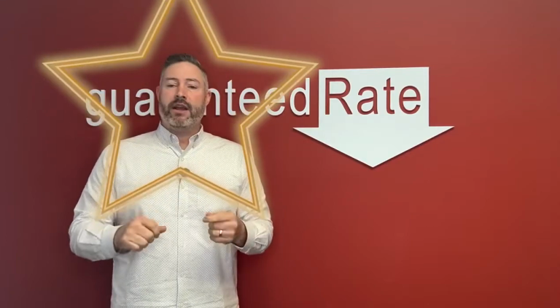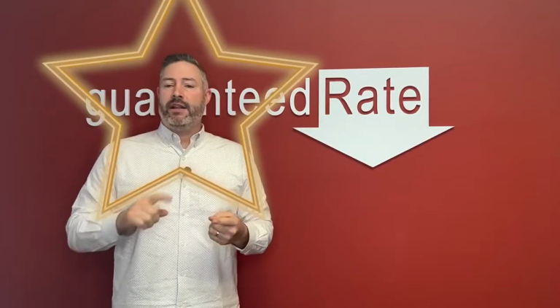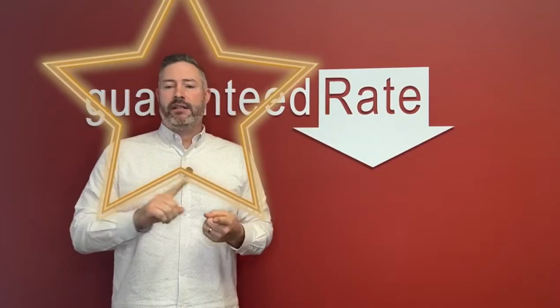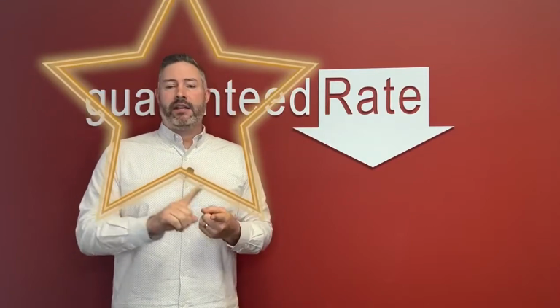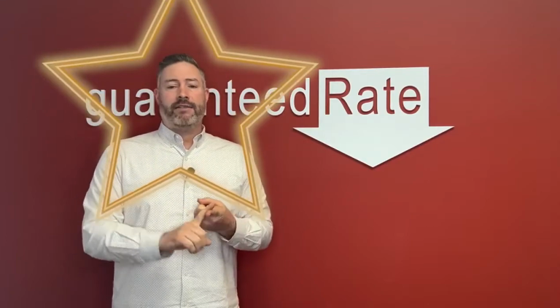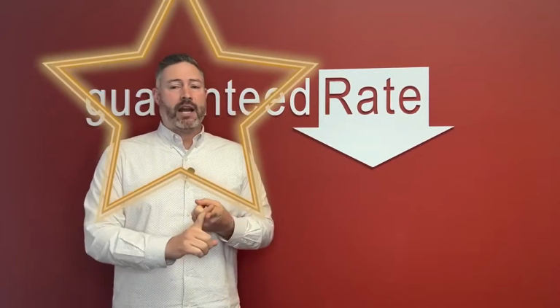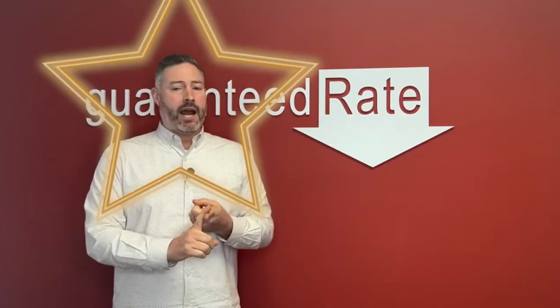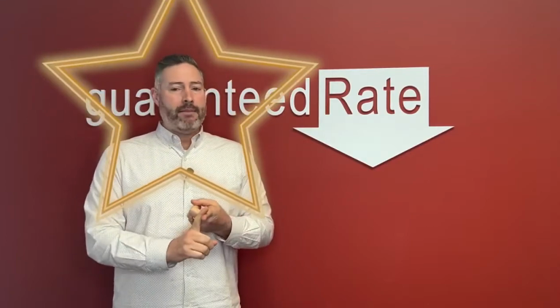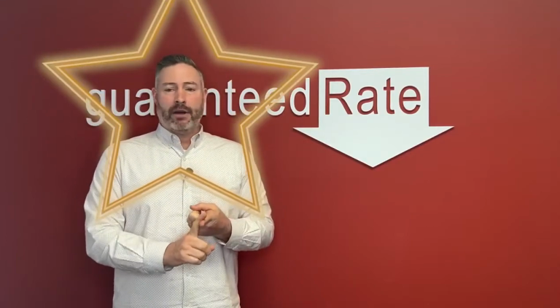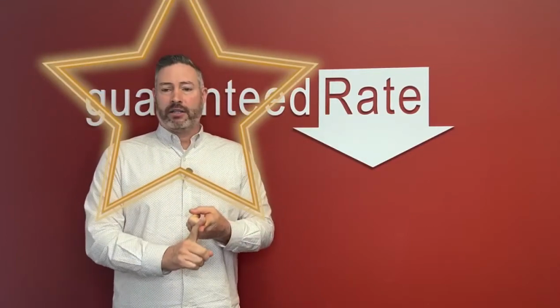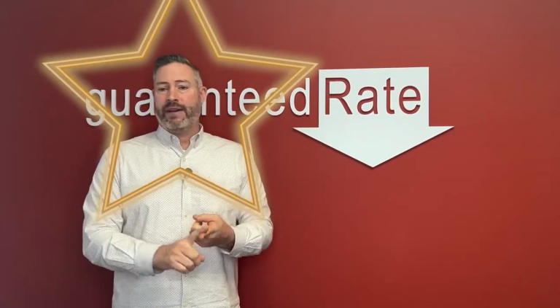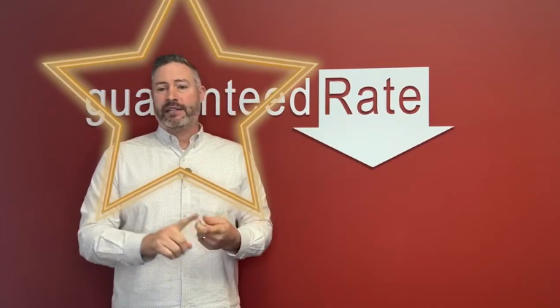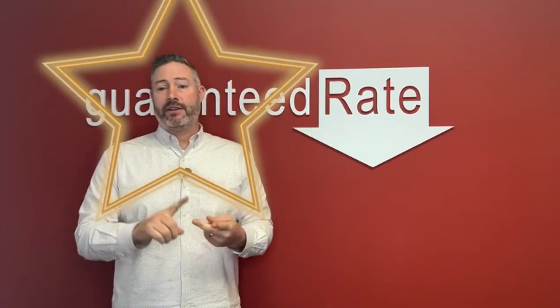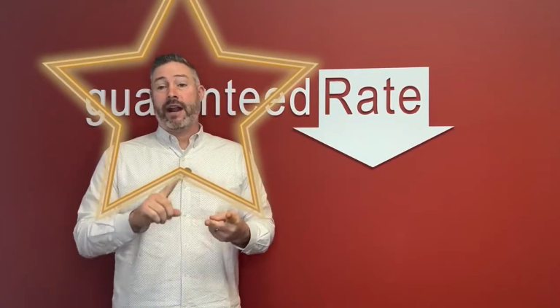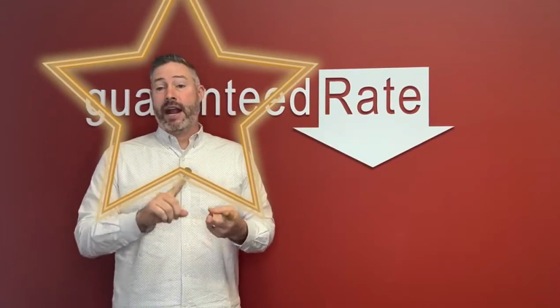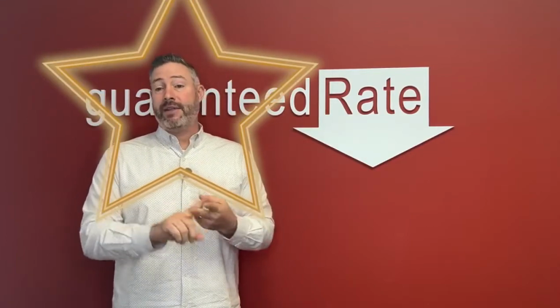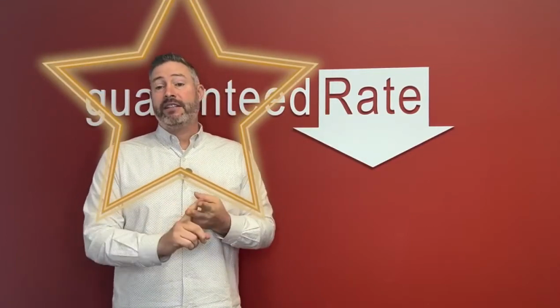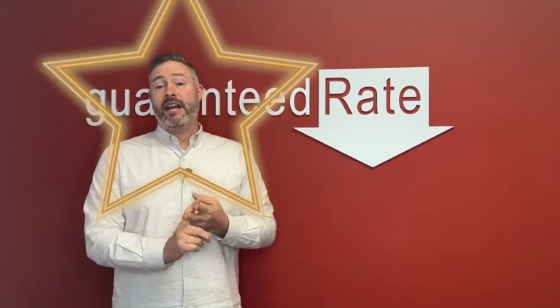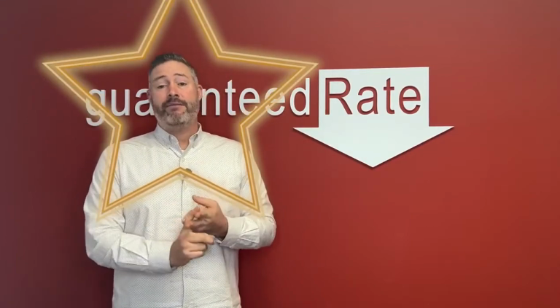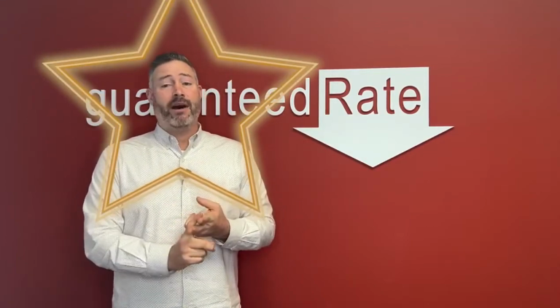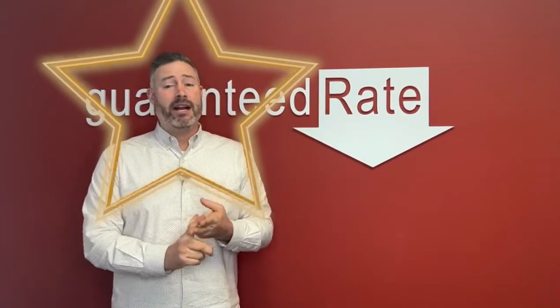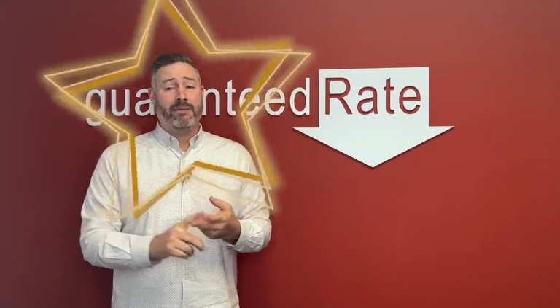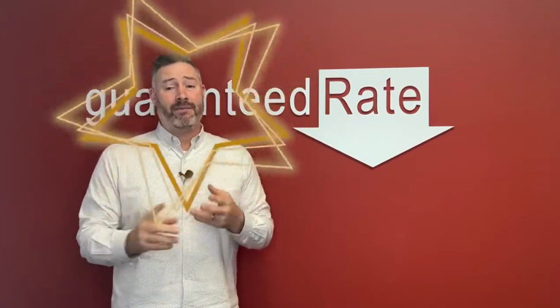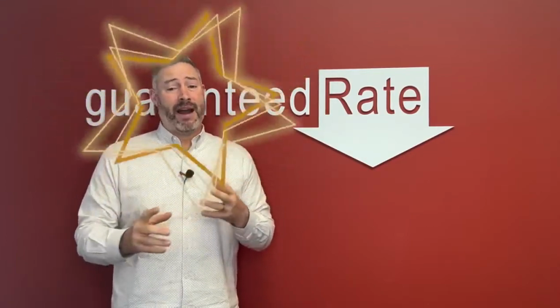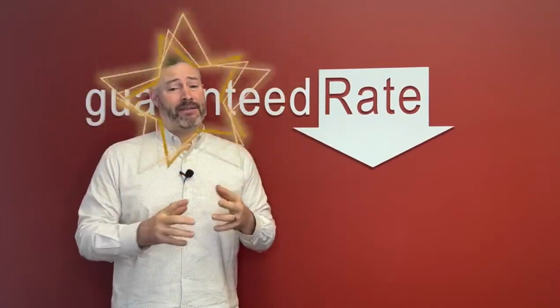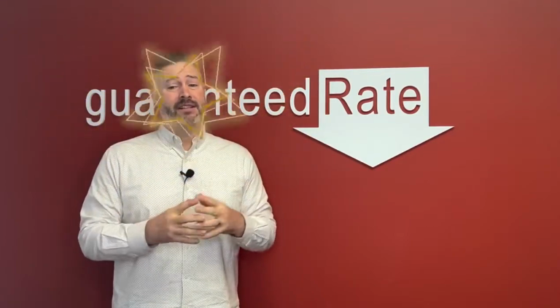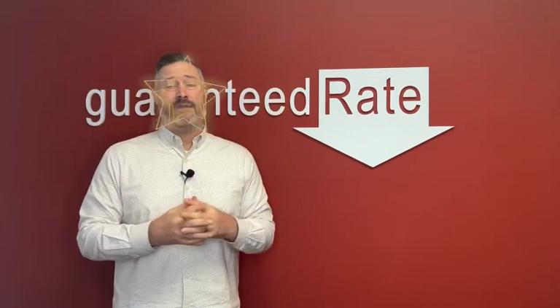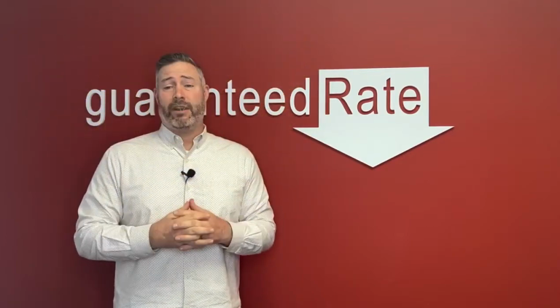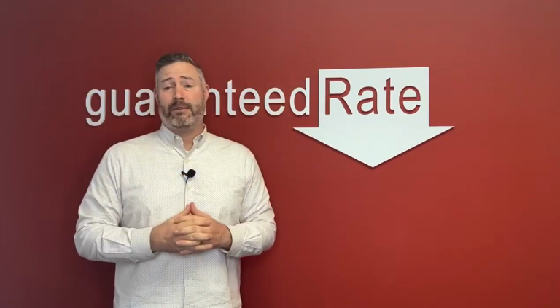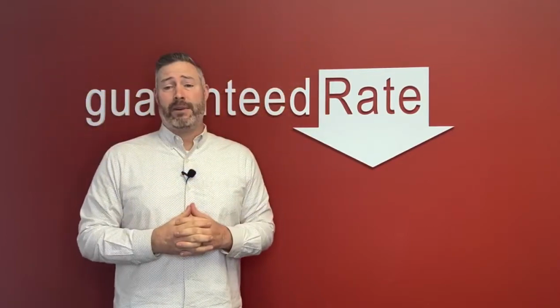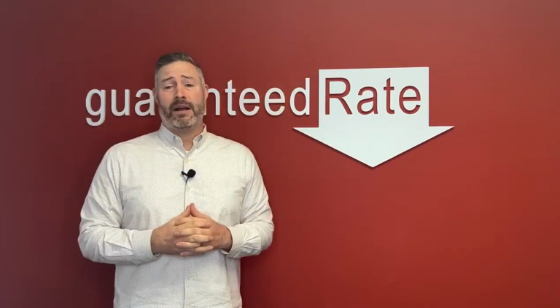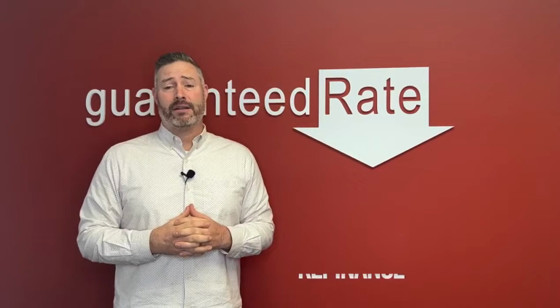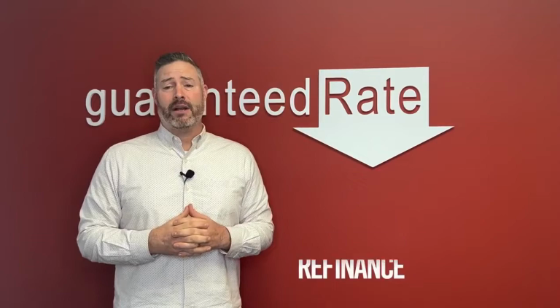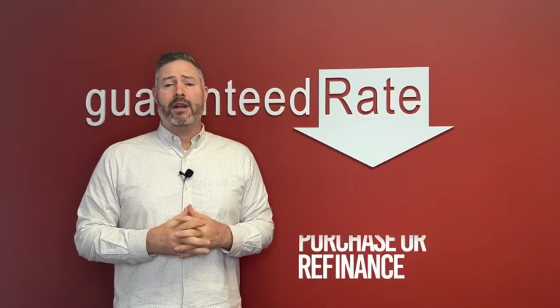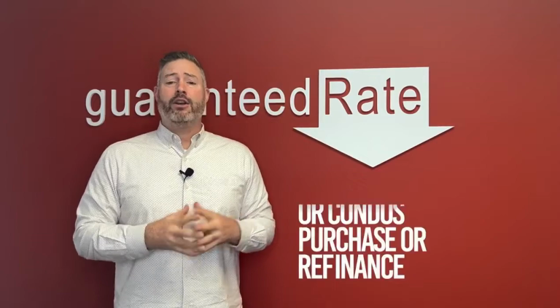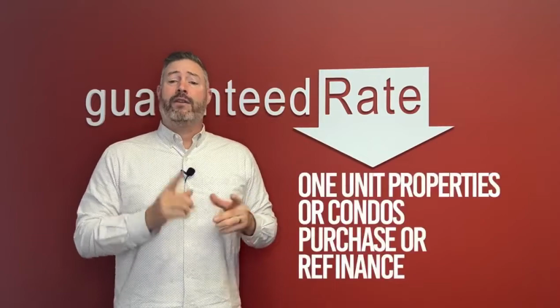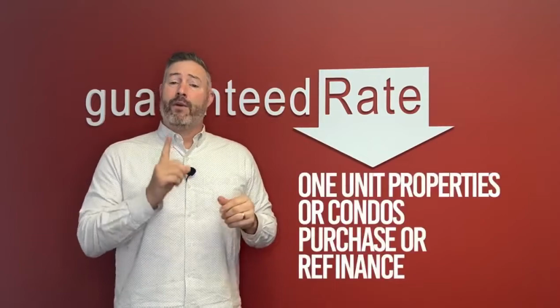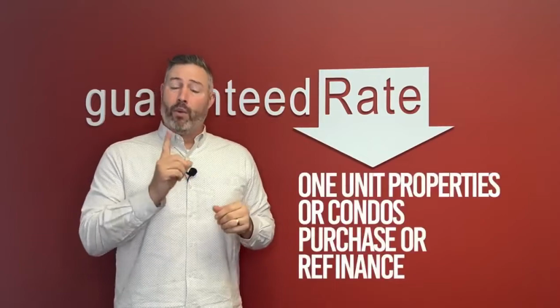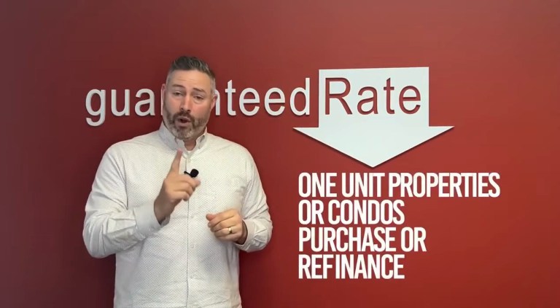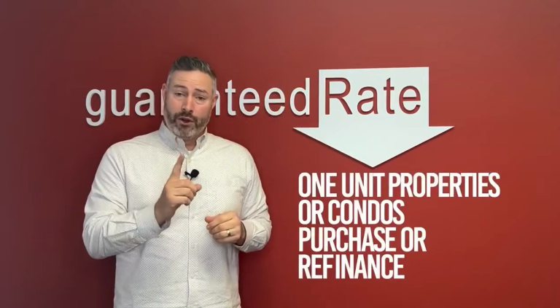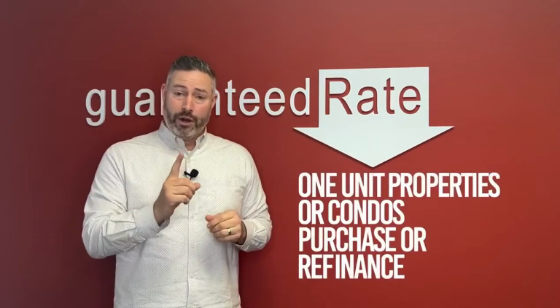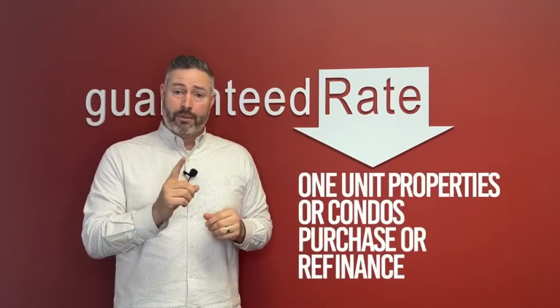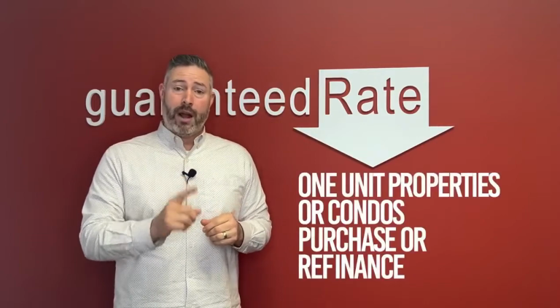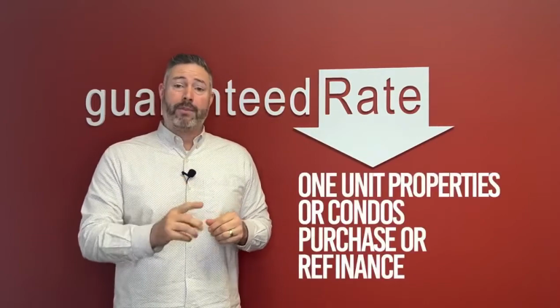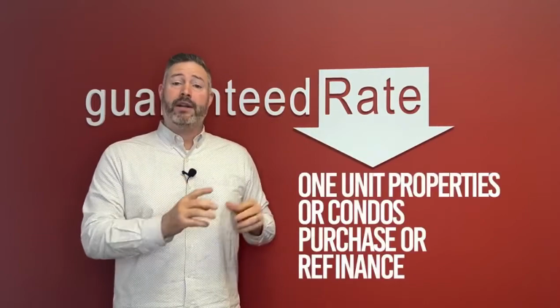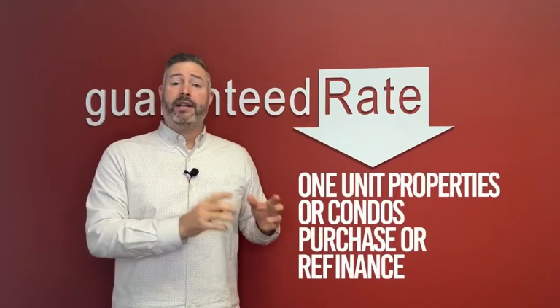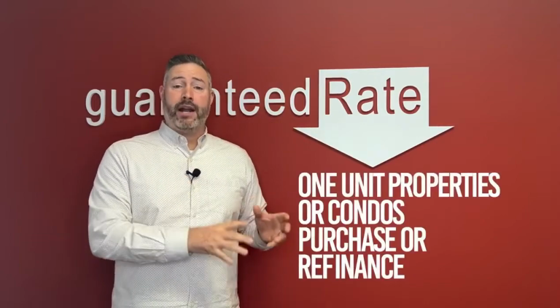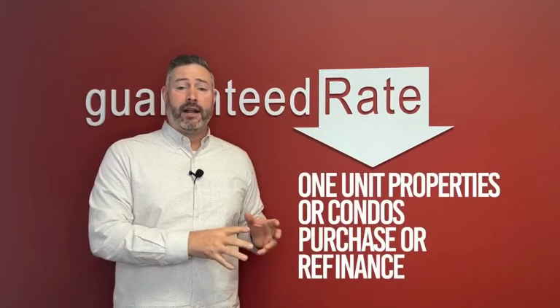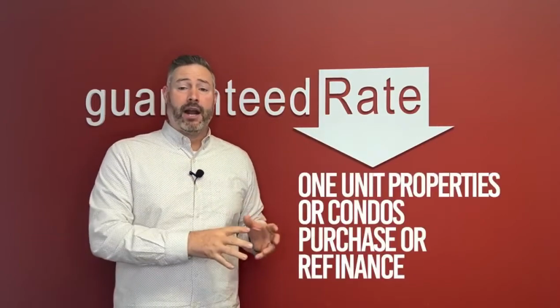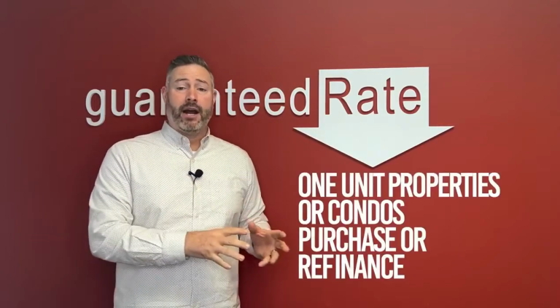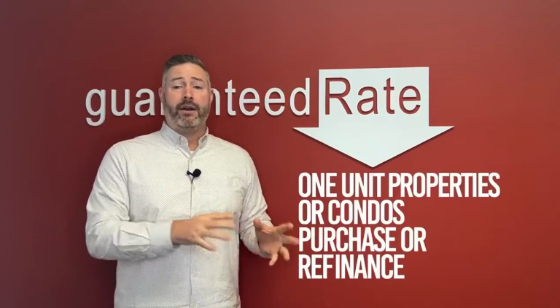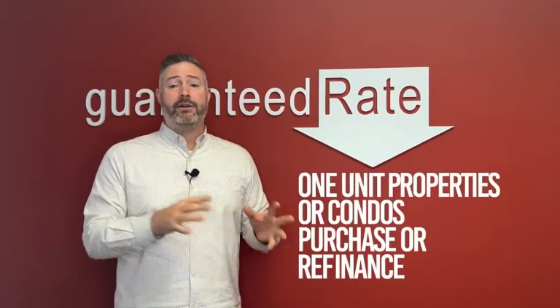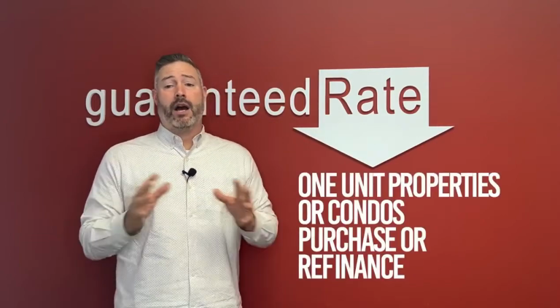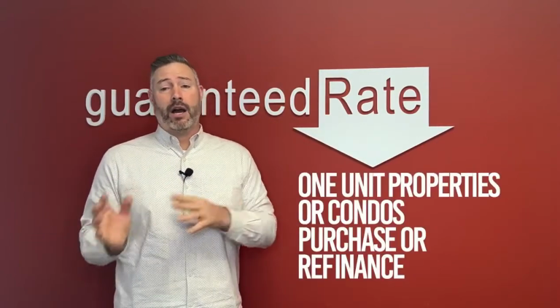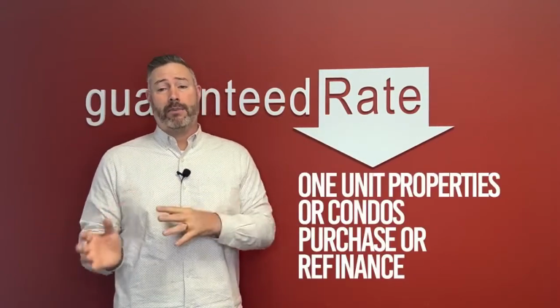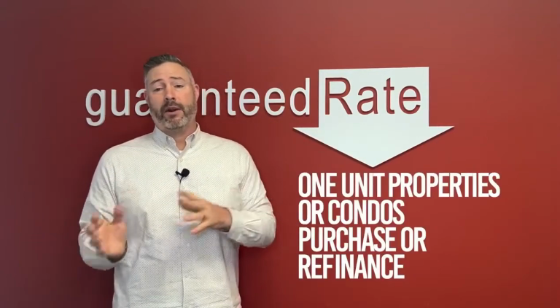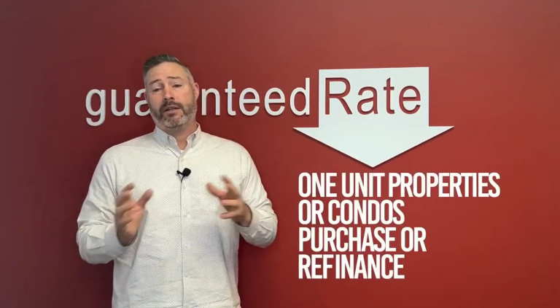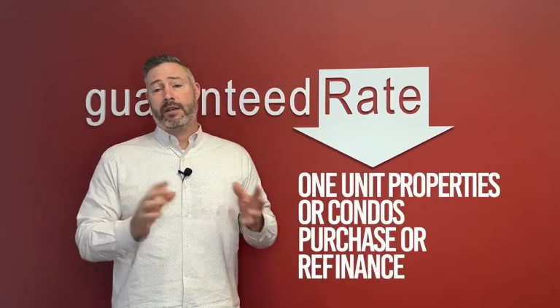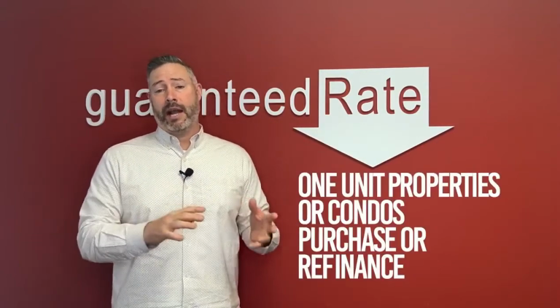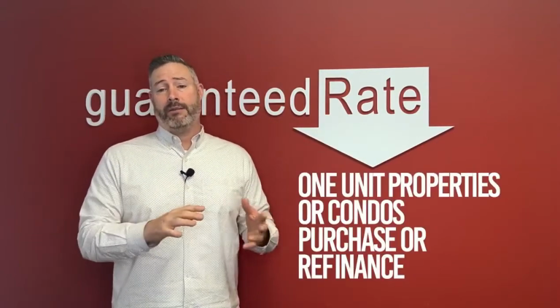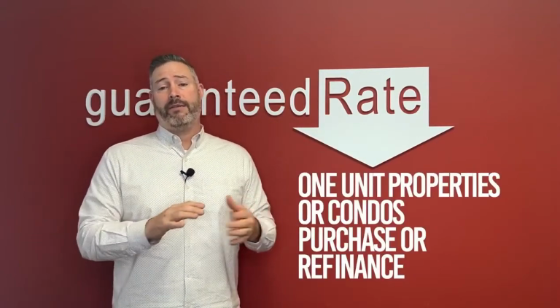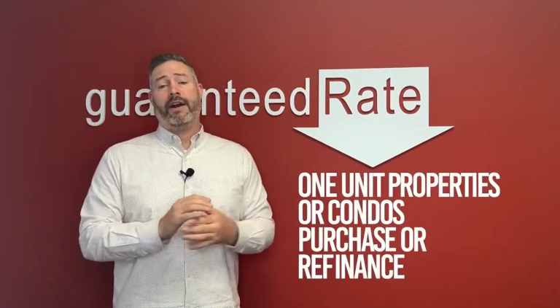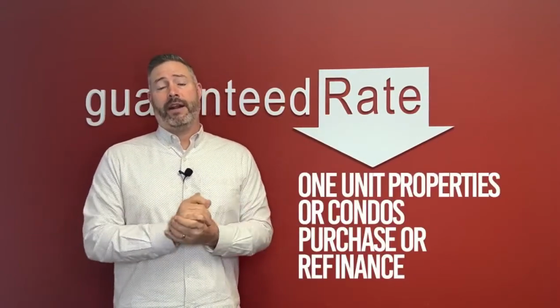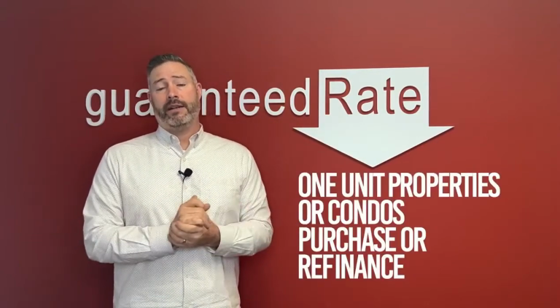These save time — much faster — and they save money: $500 to $700. Good for one-unit properties and condos on purchase and refinance.